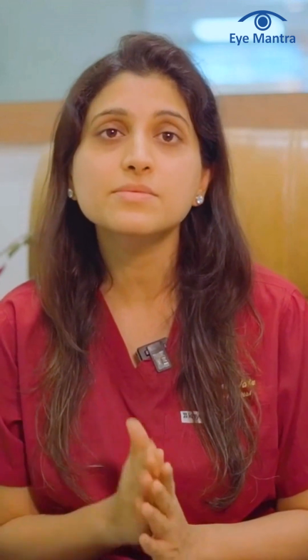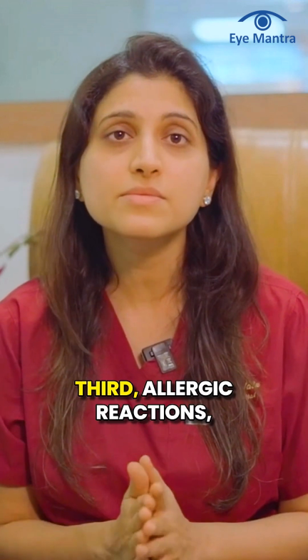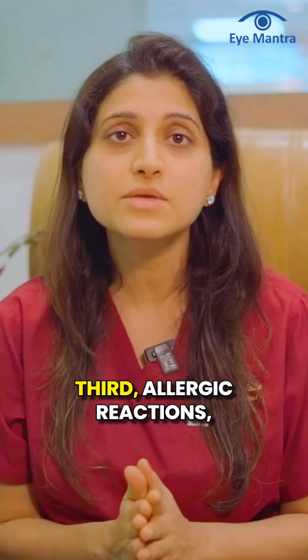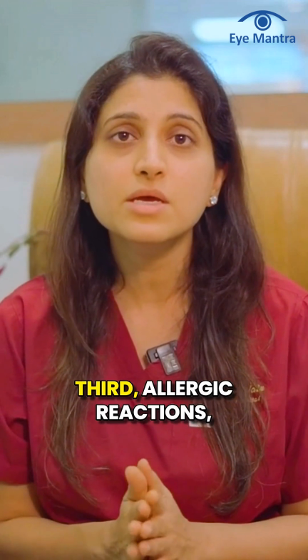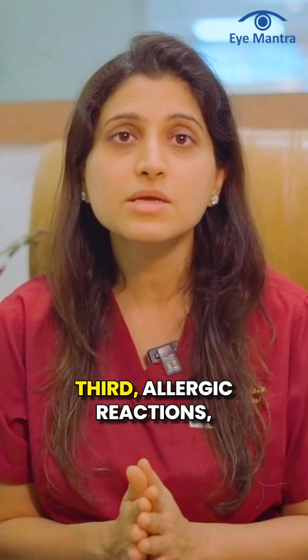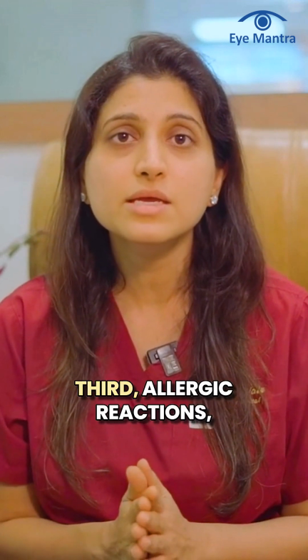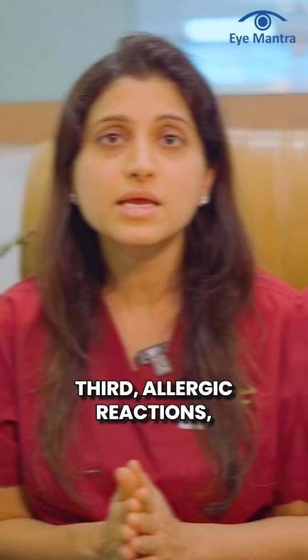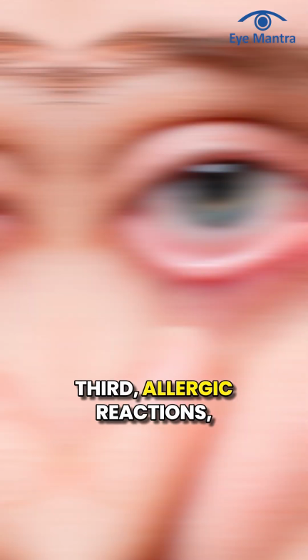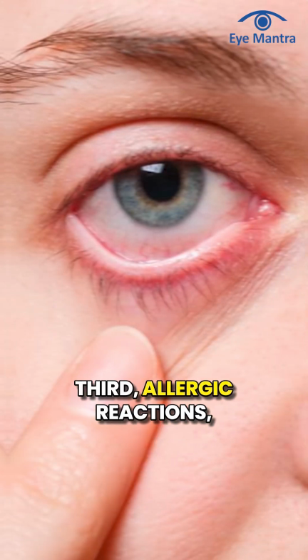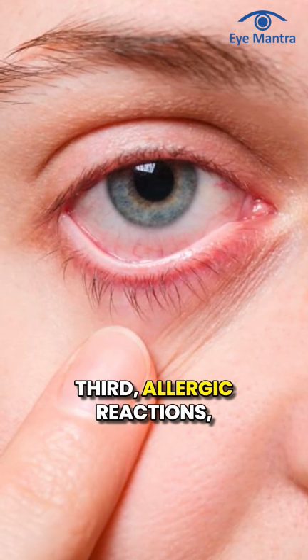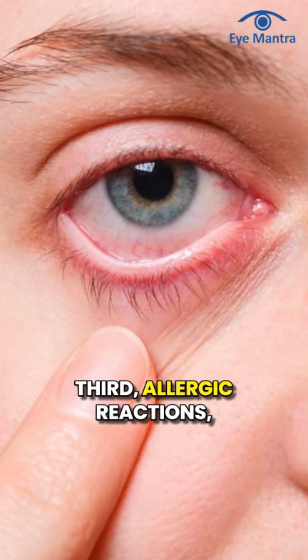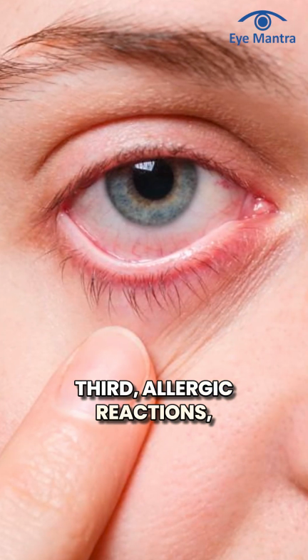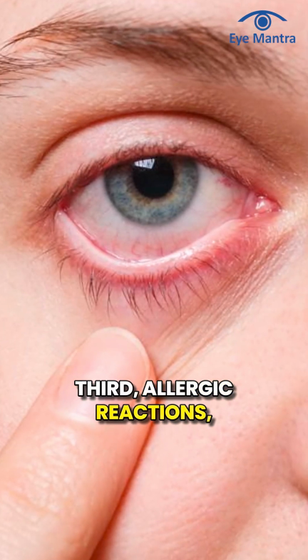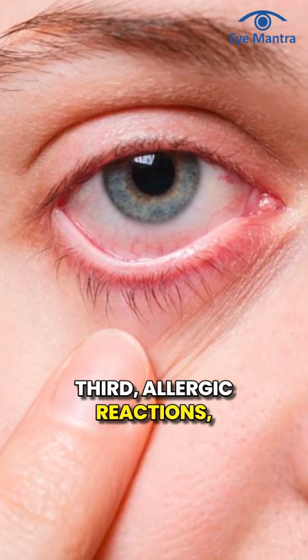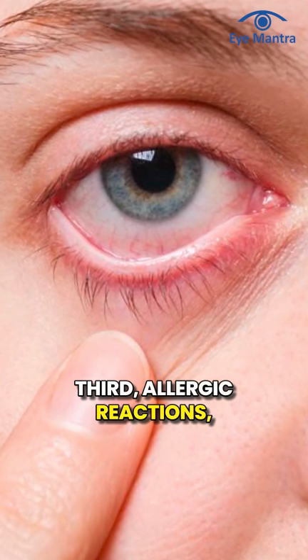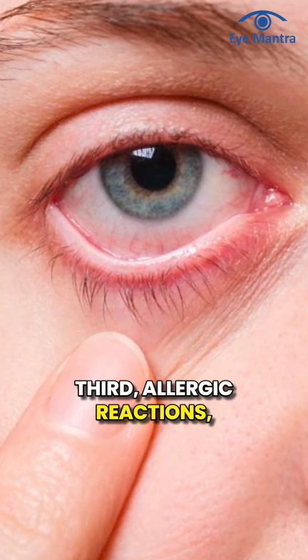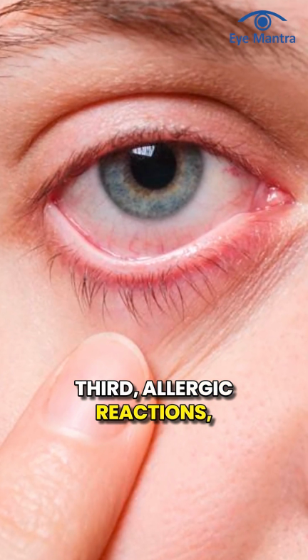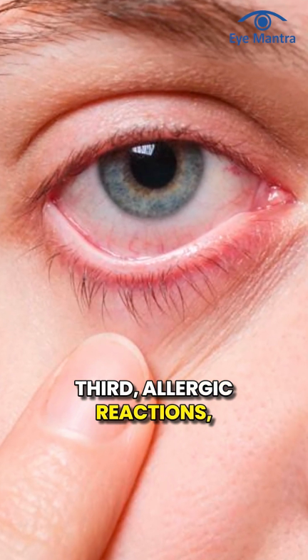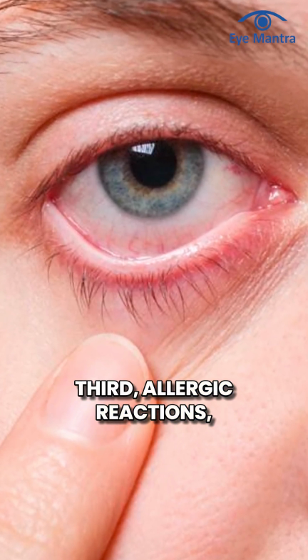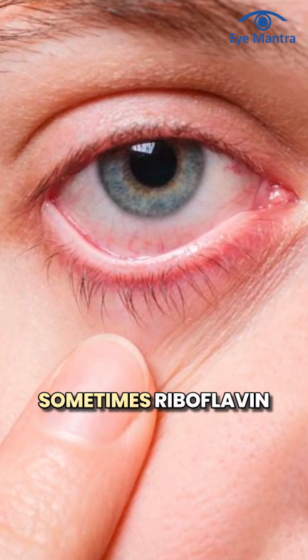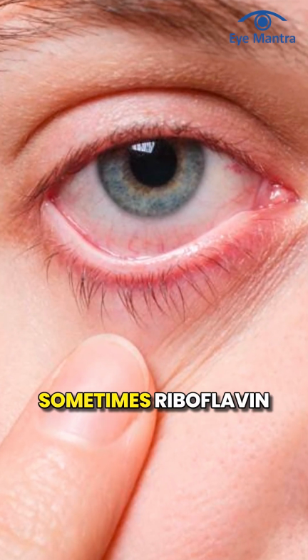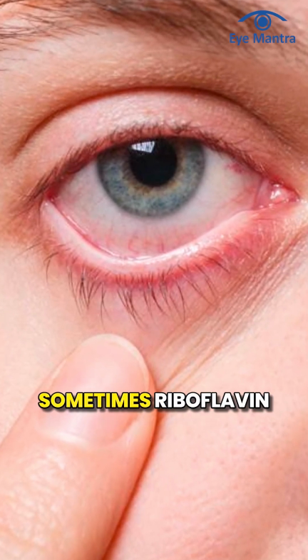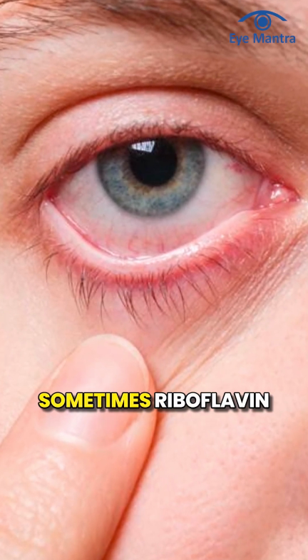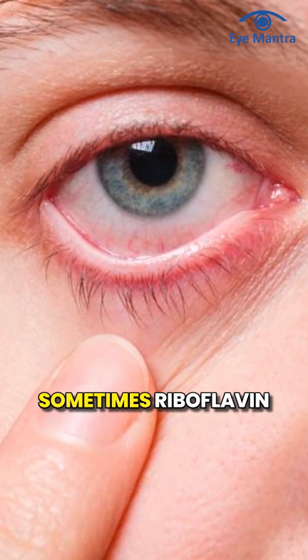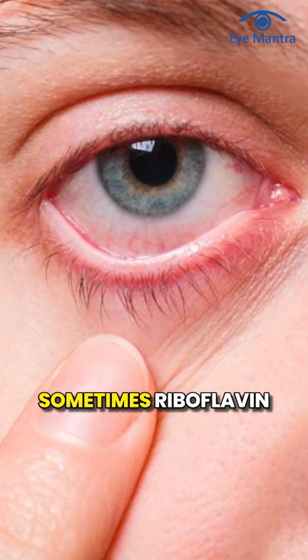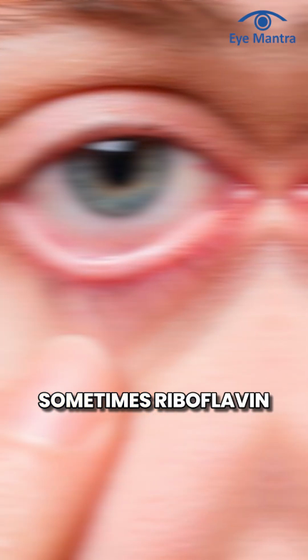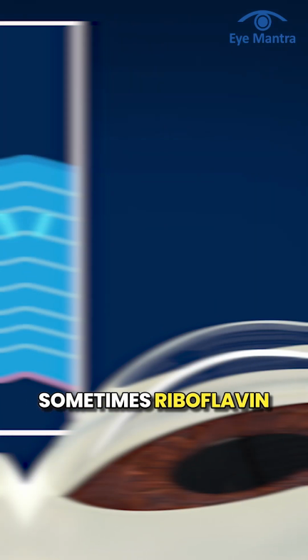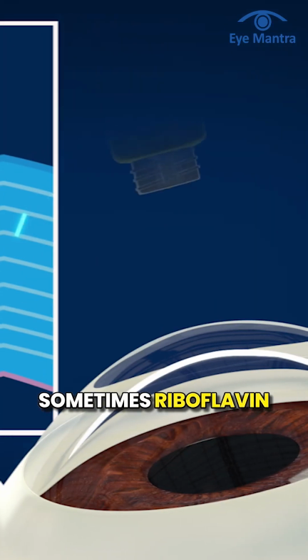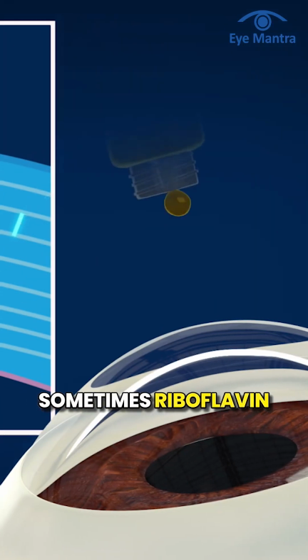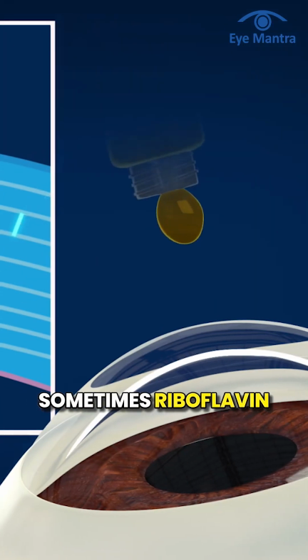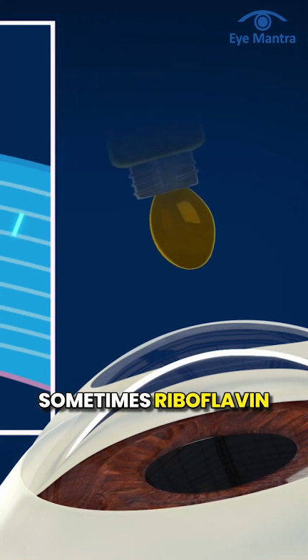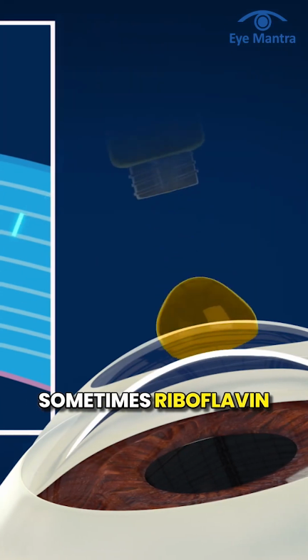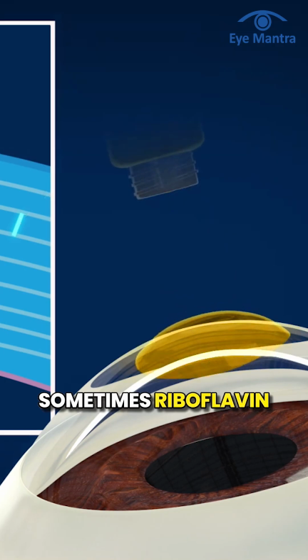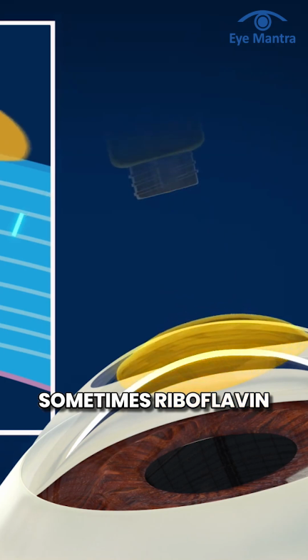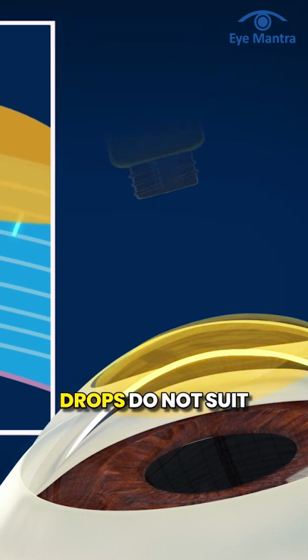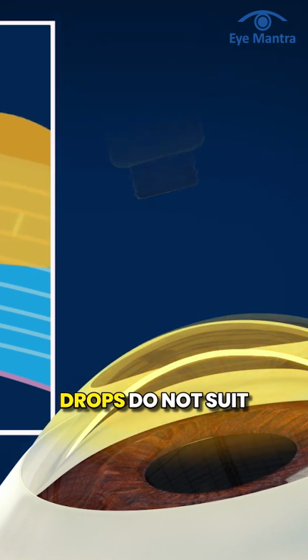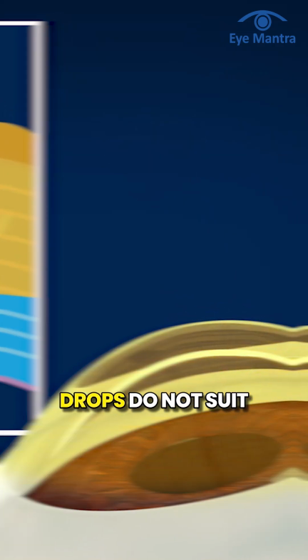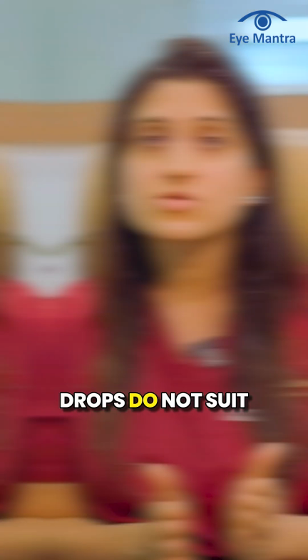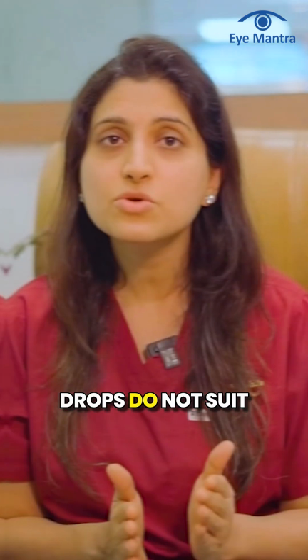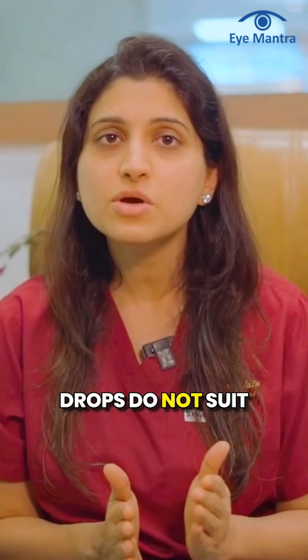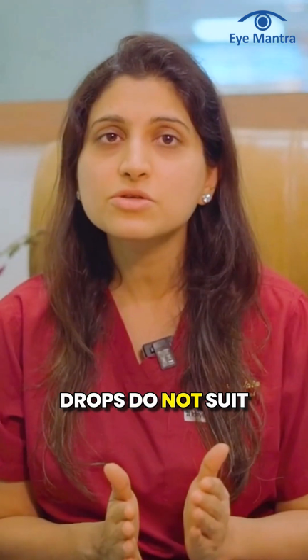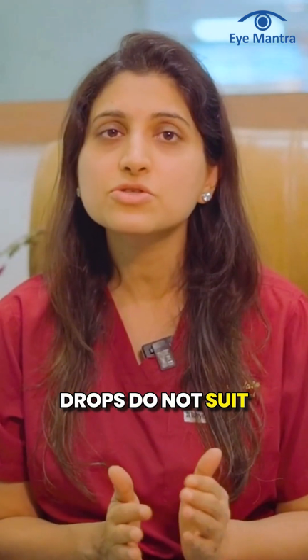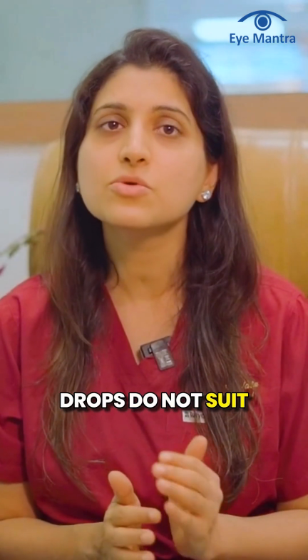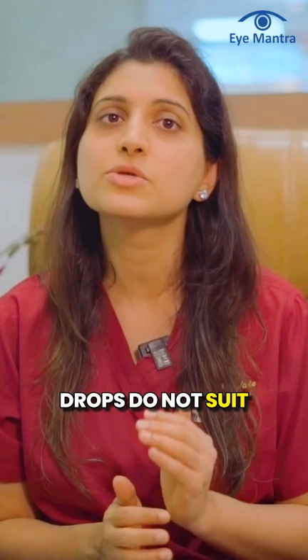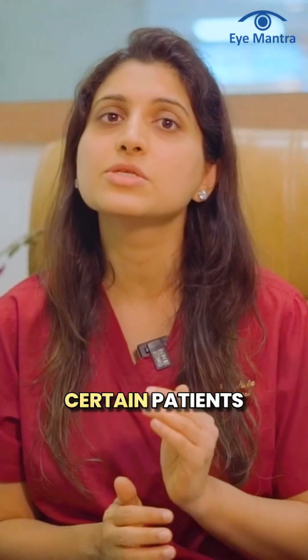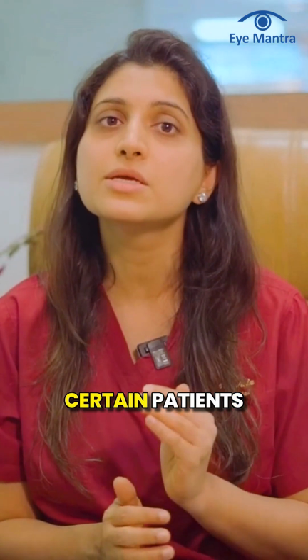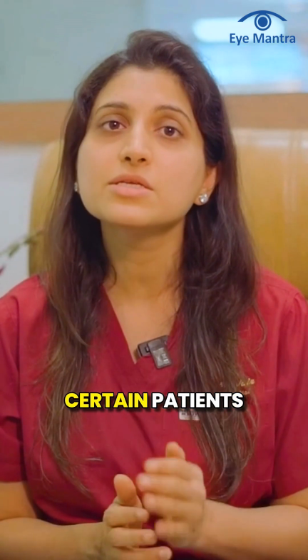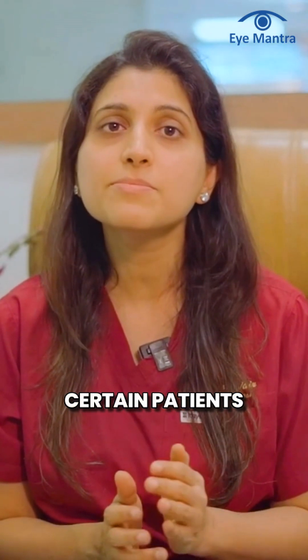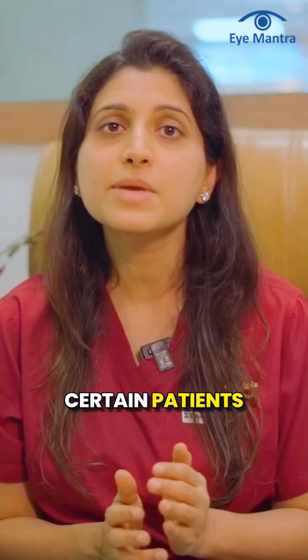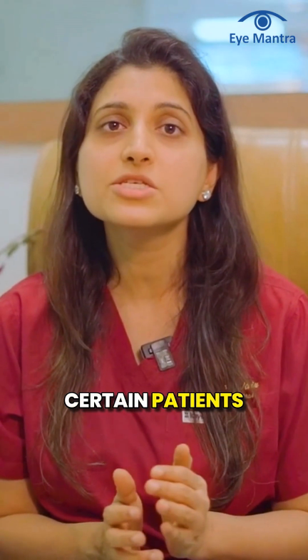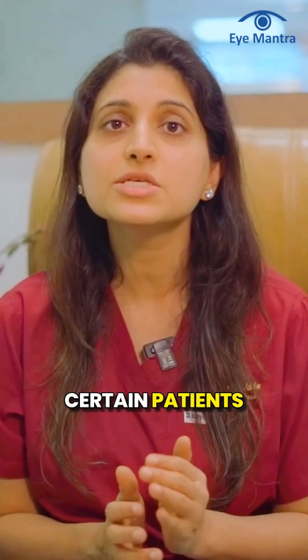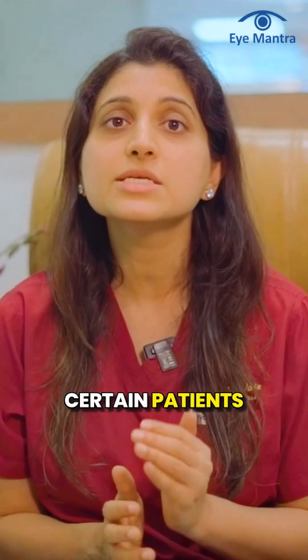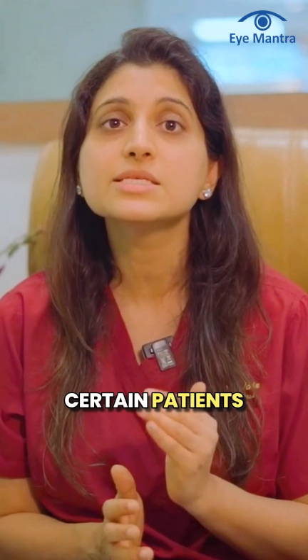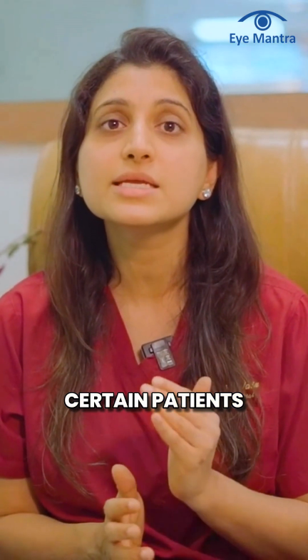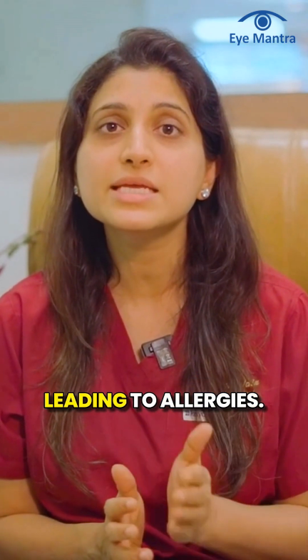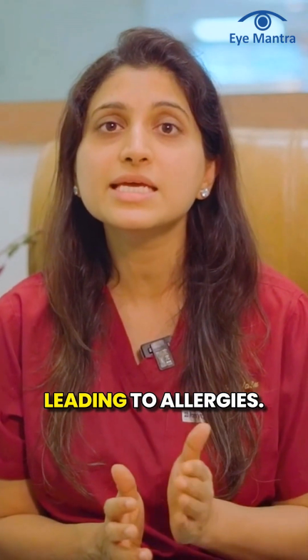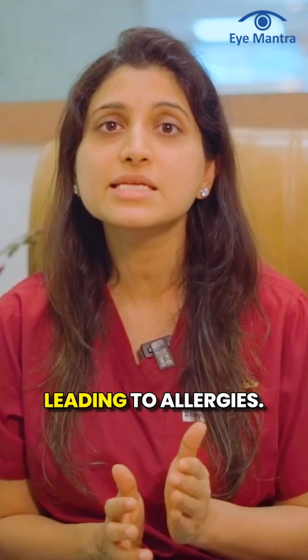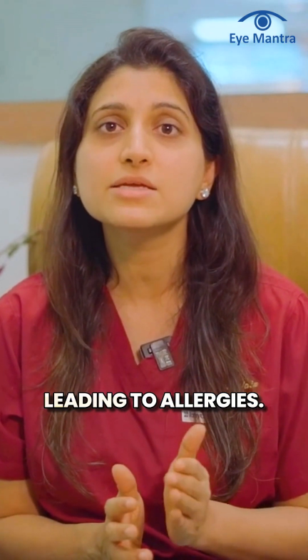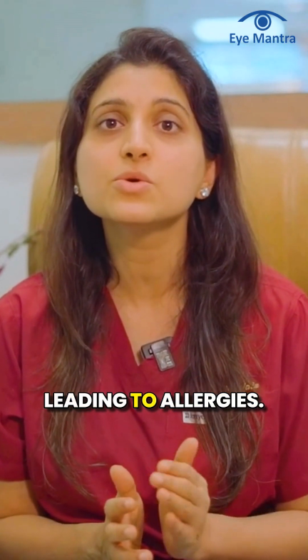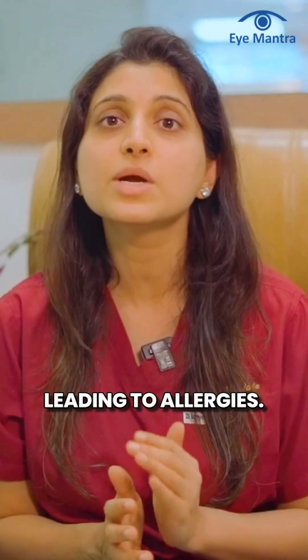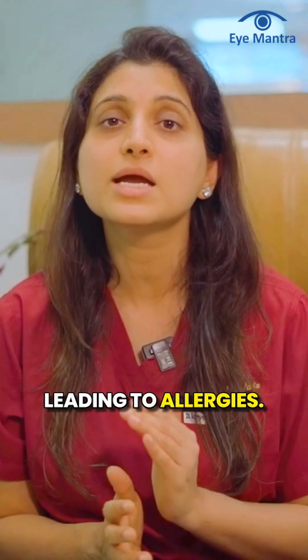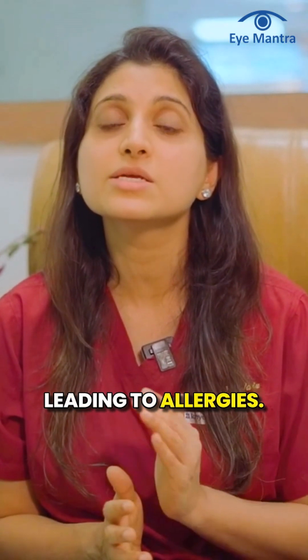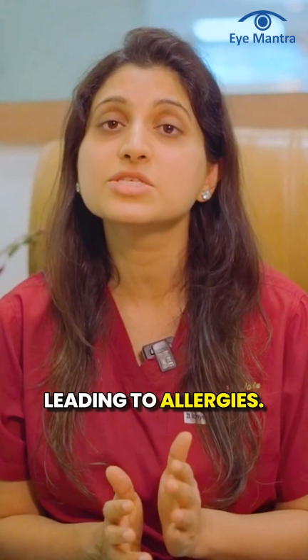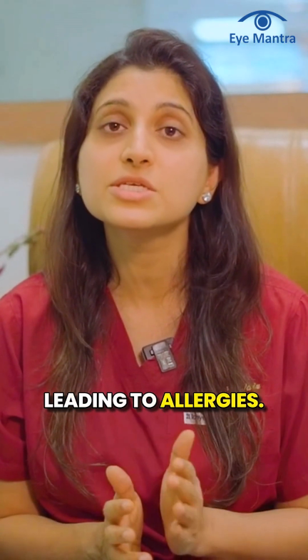Third, allergic reactions. Sometimes riboflavin drops do not suit certain patients, leading to allergies.